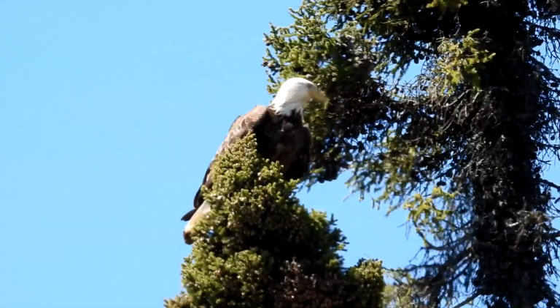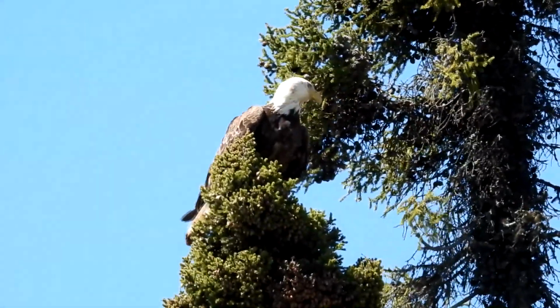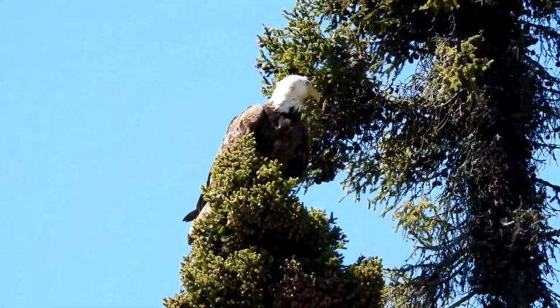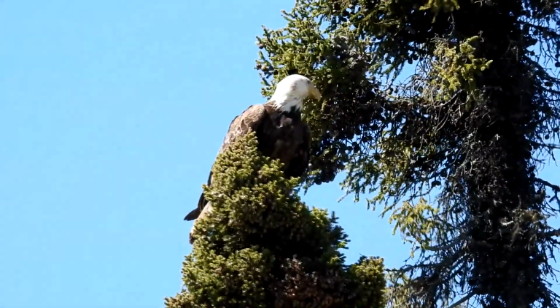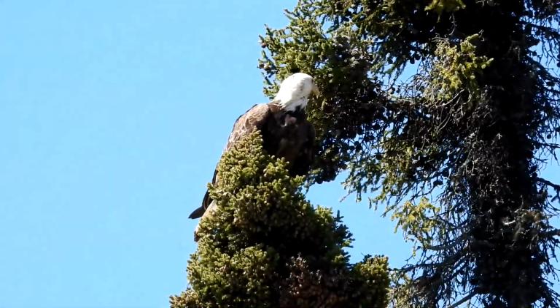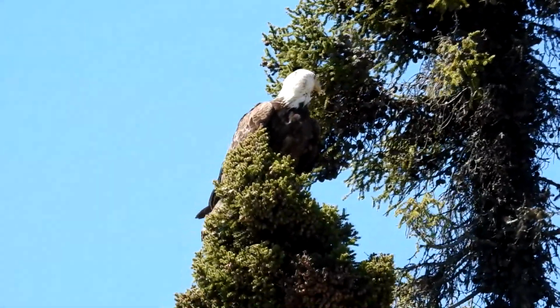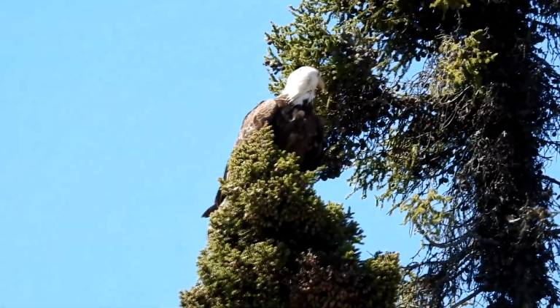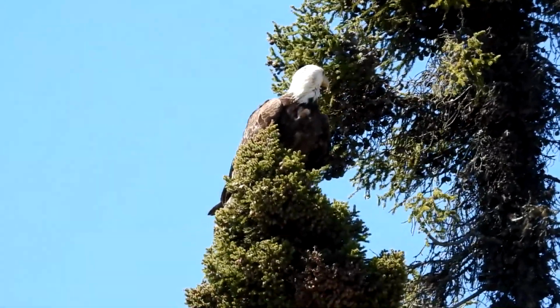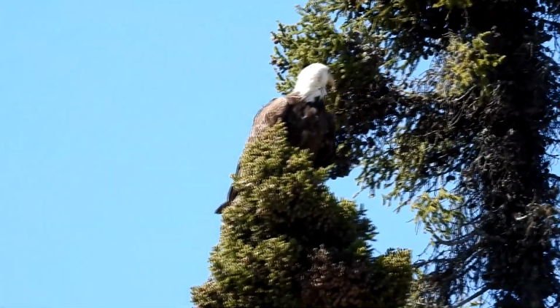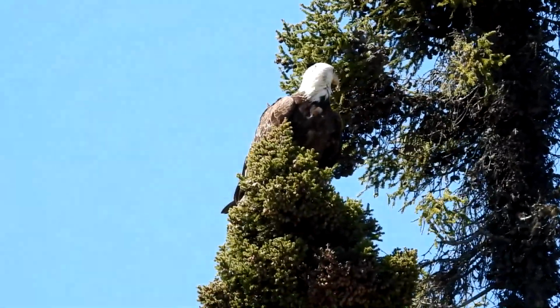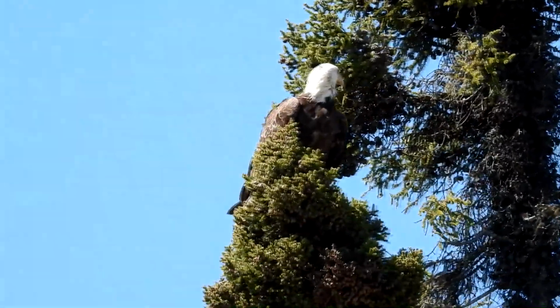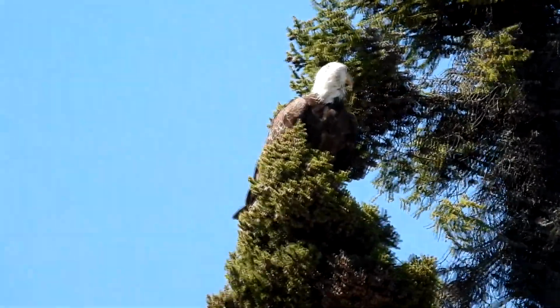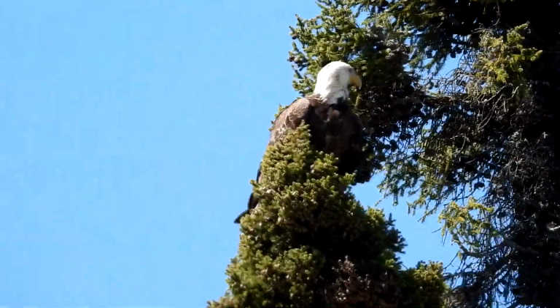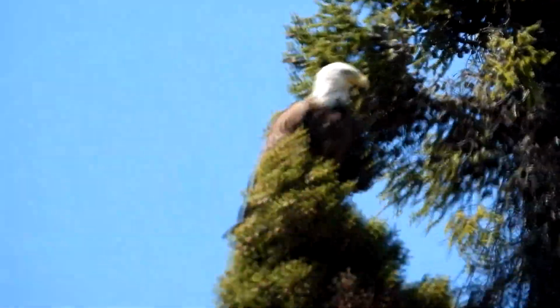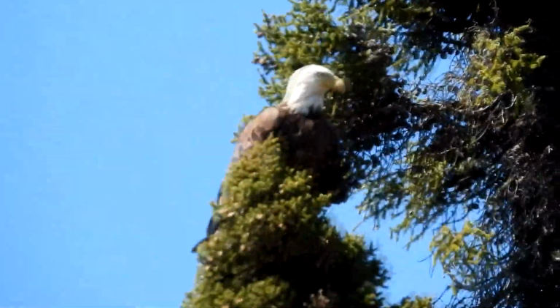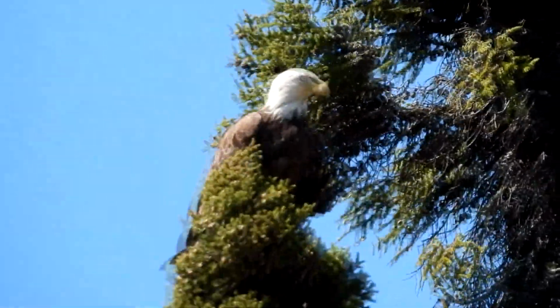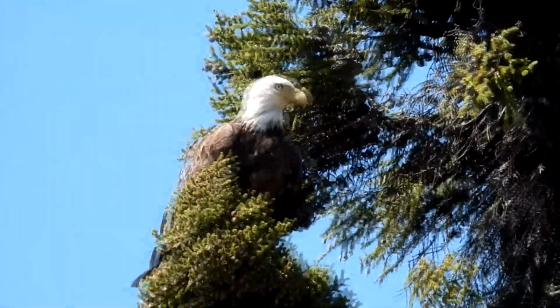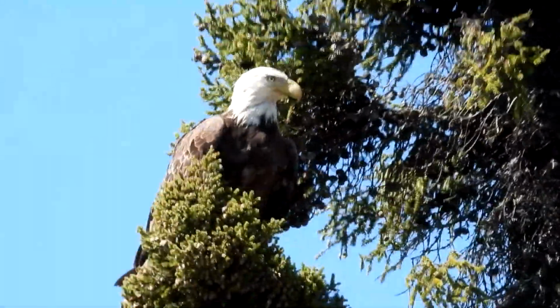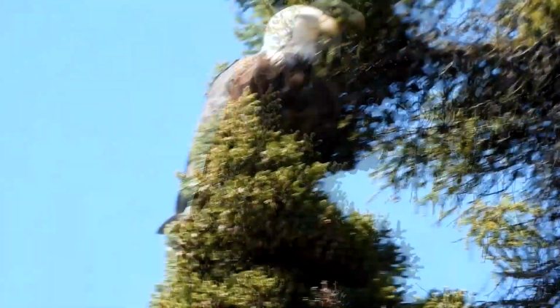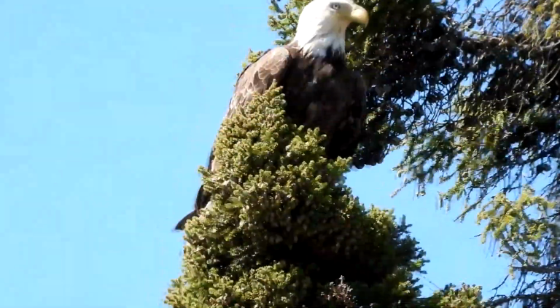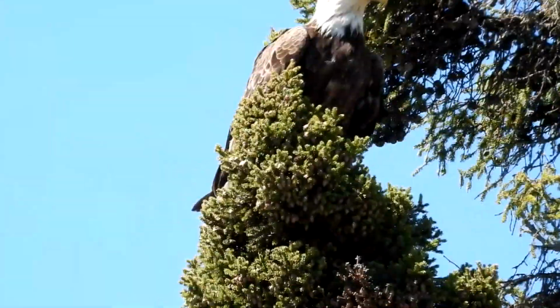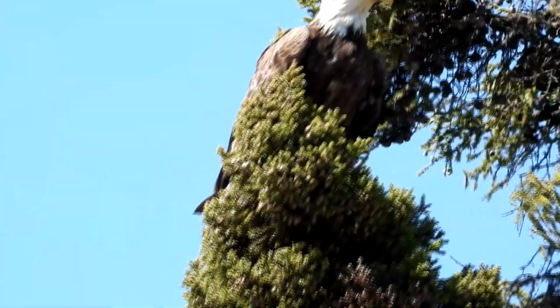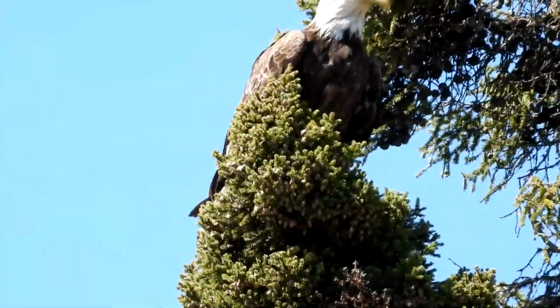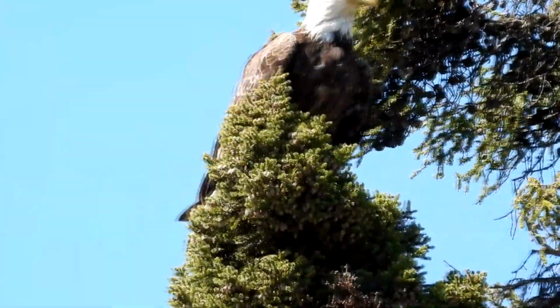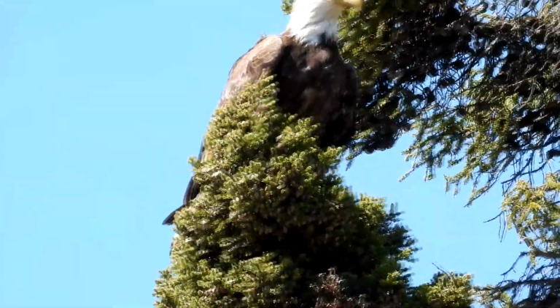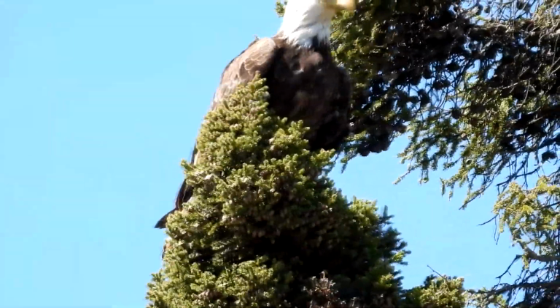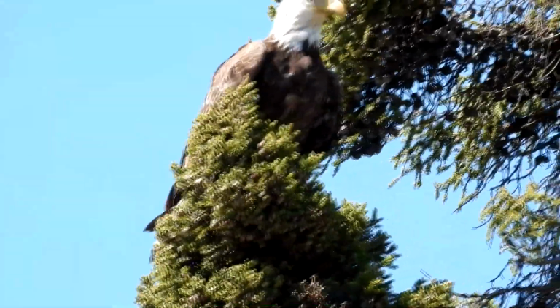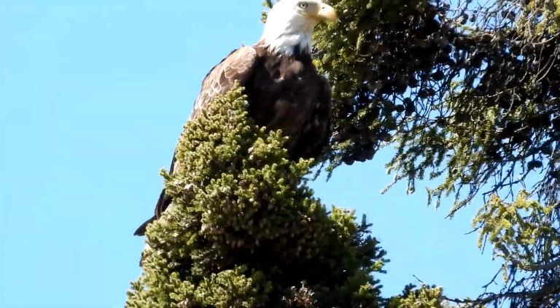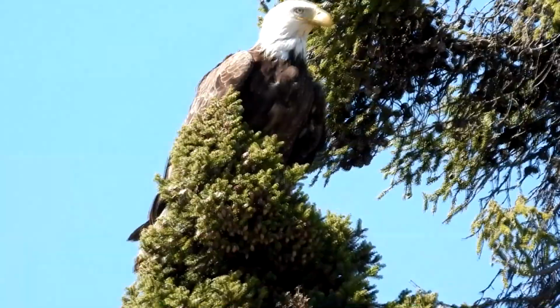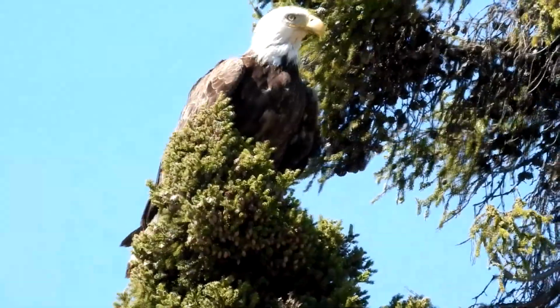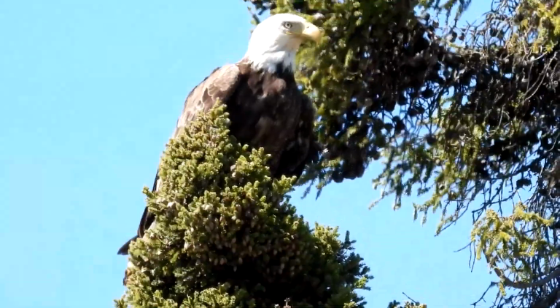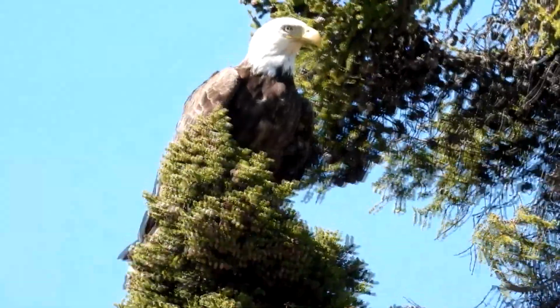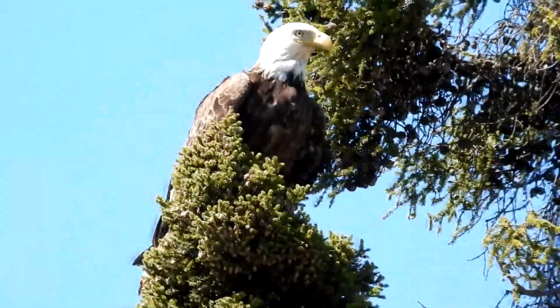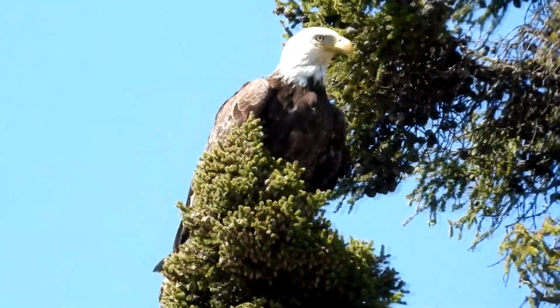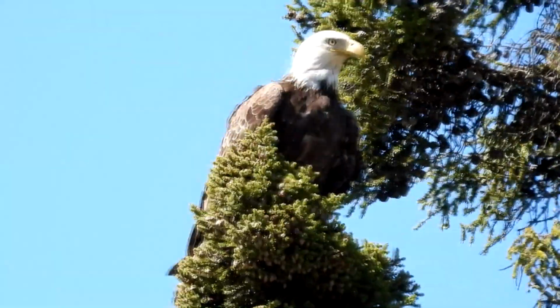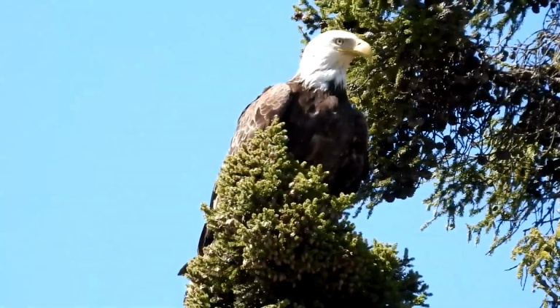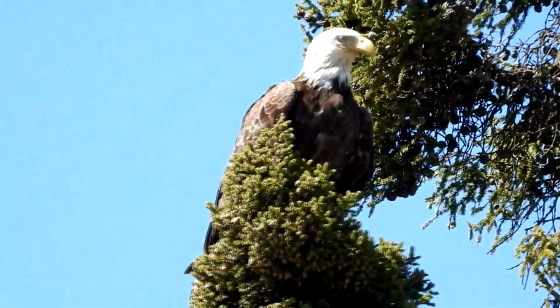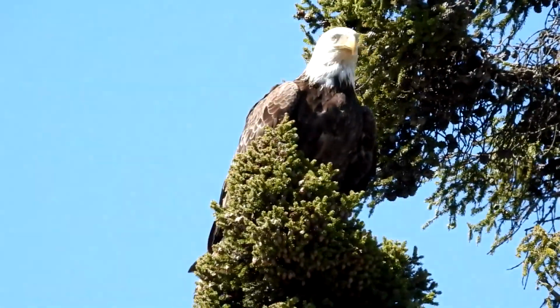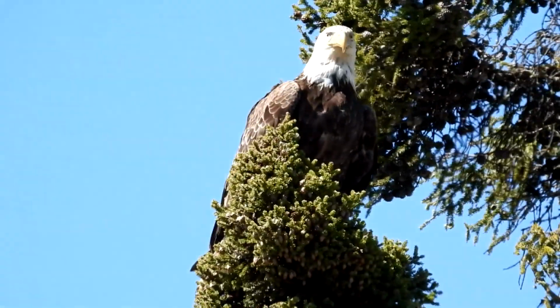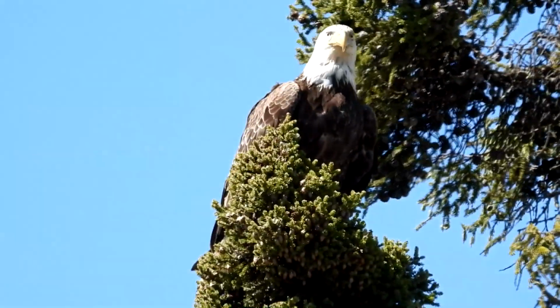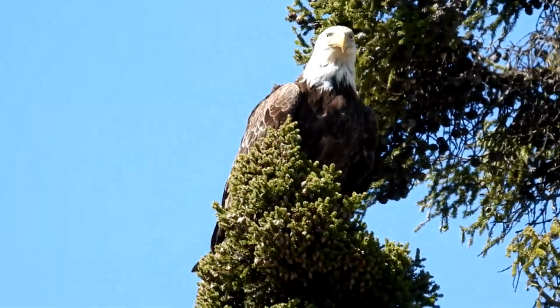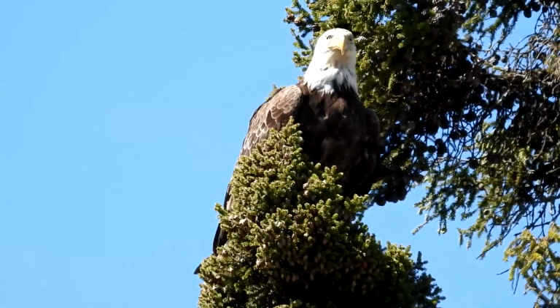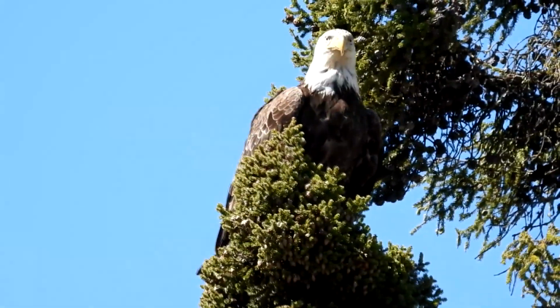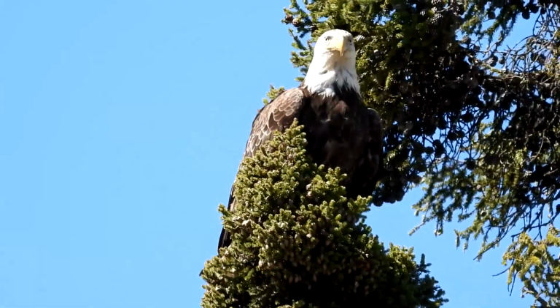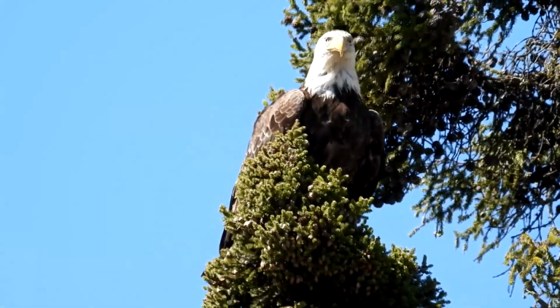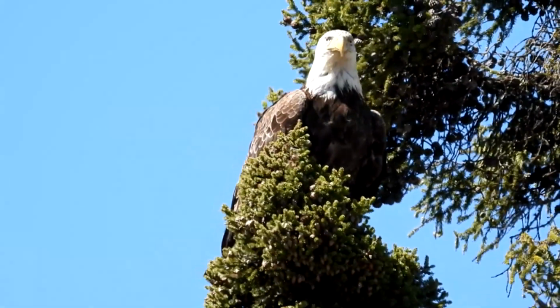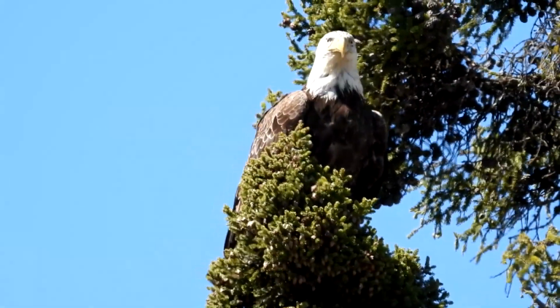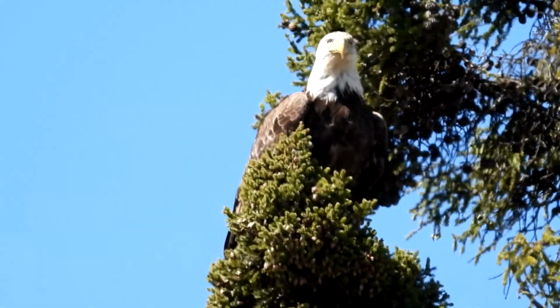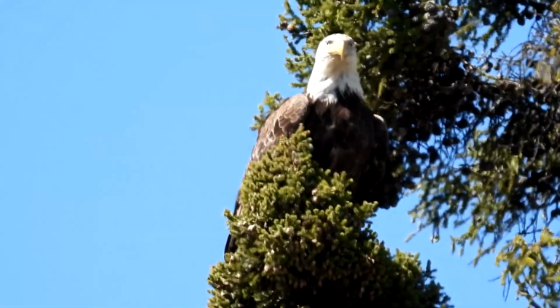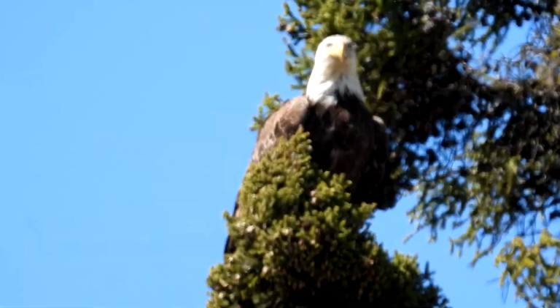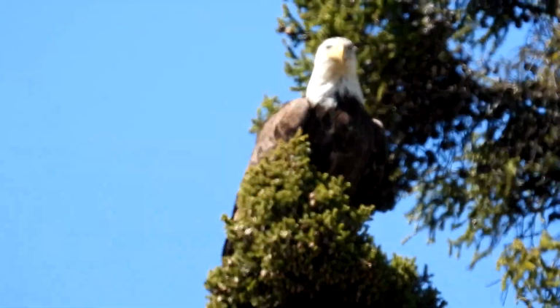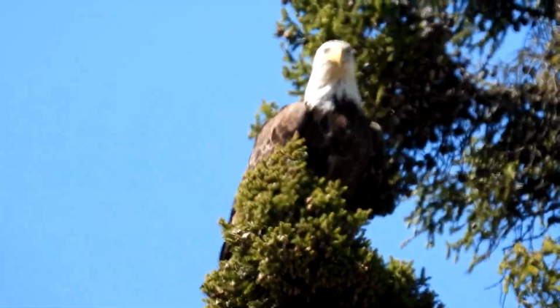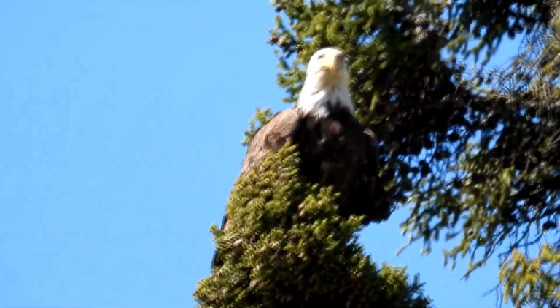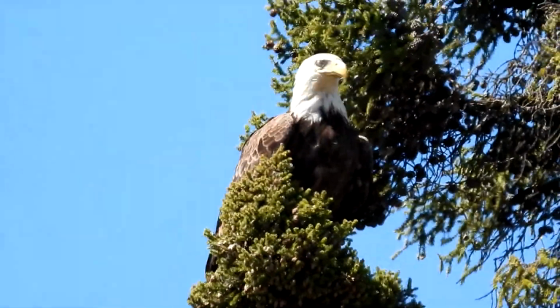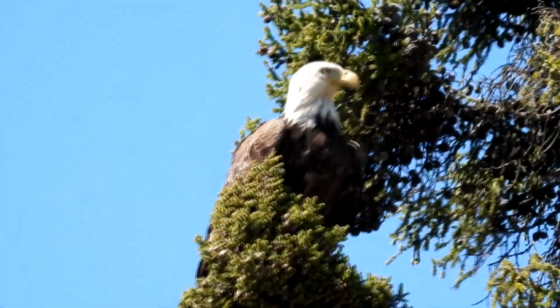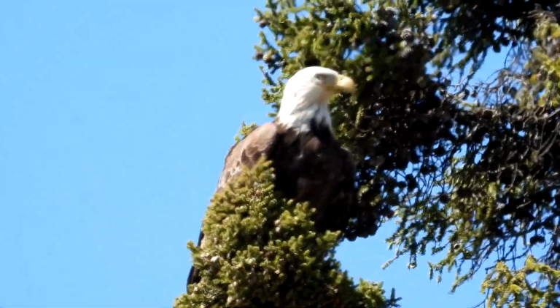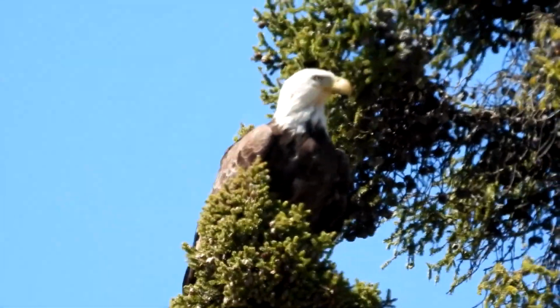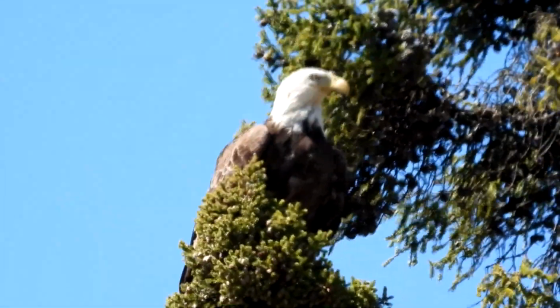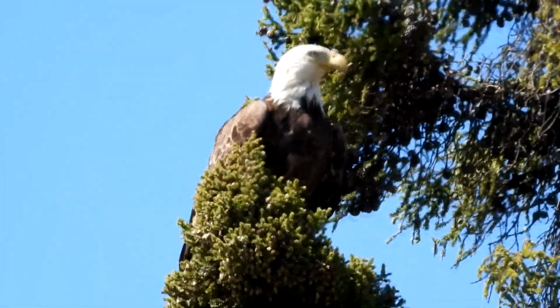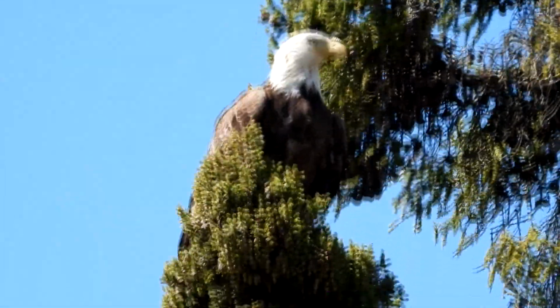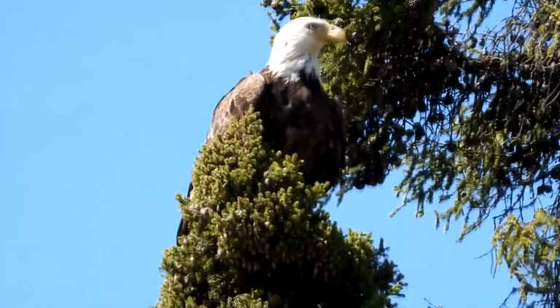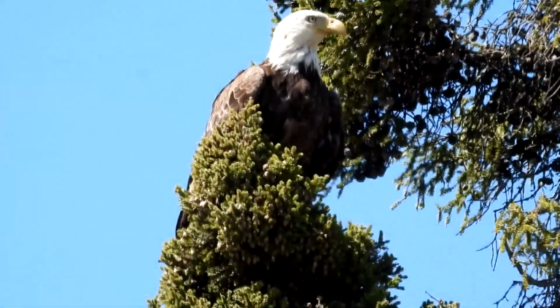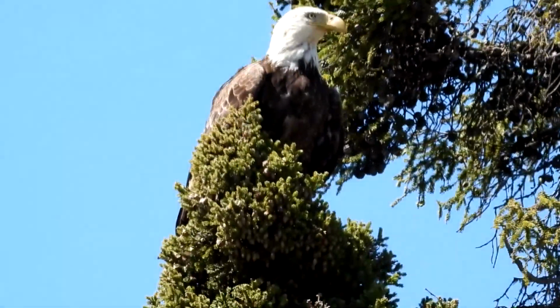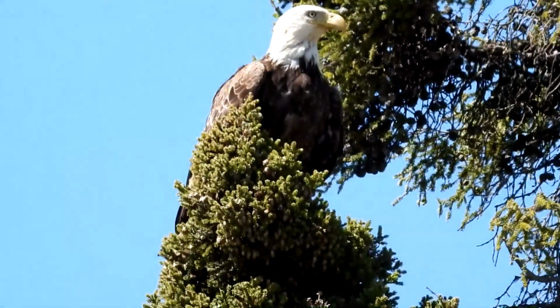This eagle is probably about four years old. You can see a bit of white on the tip of the tail and on the top of the head.